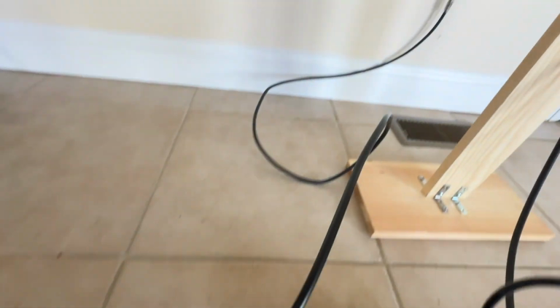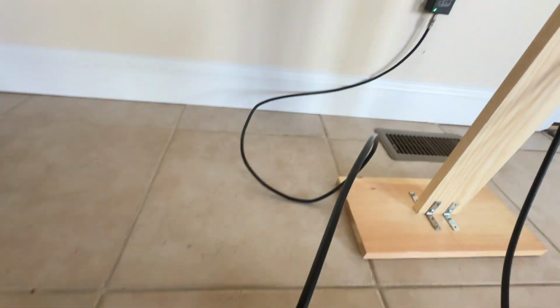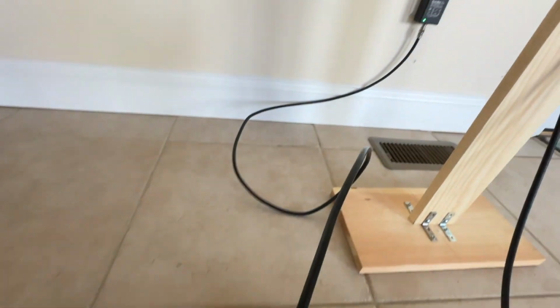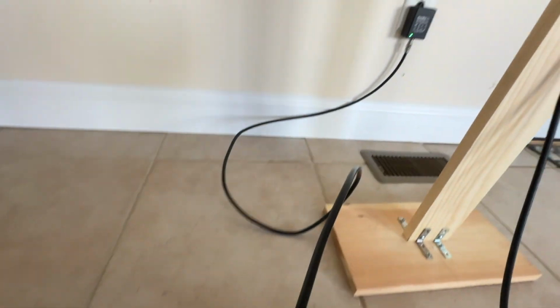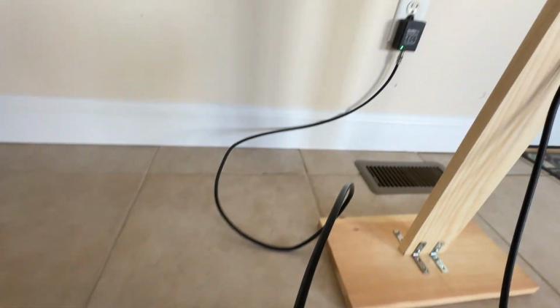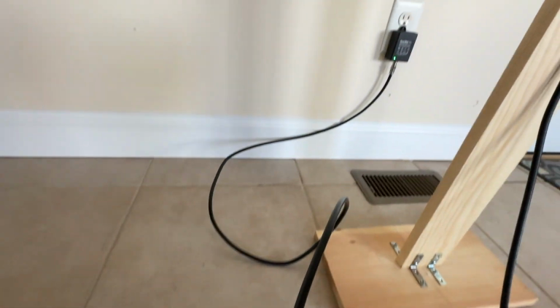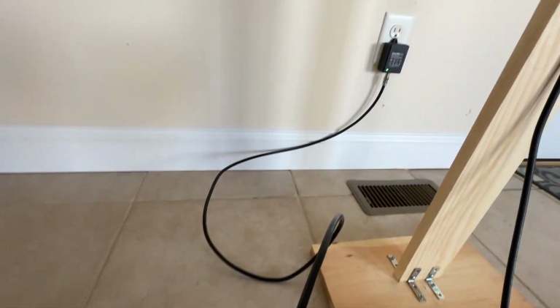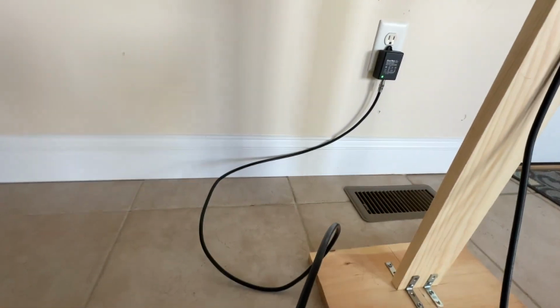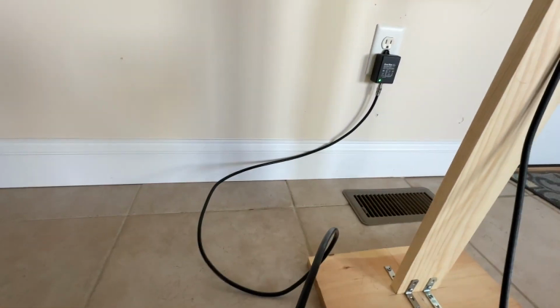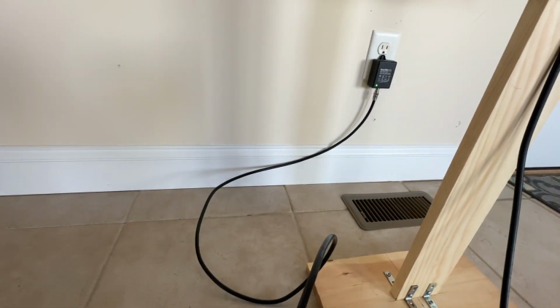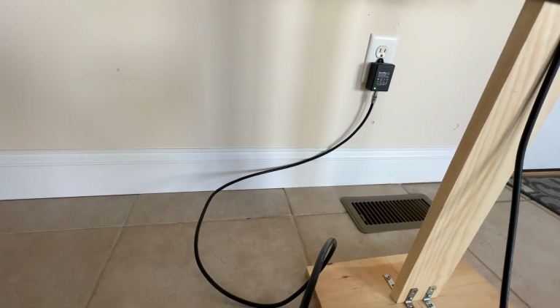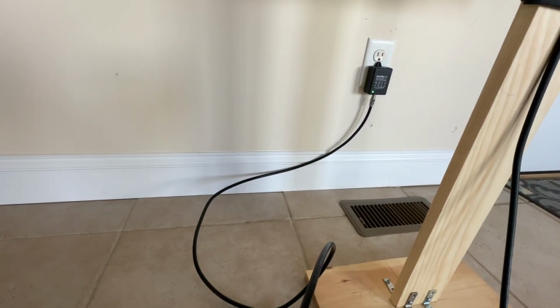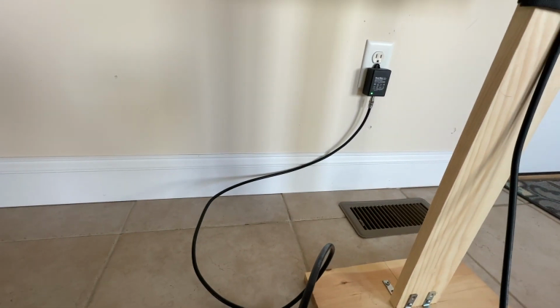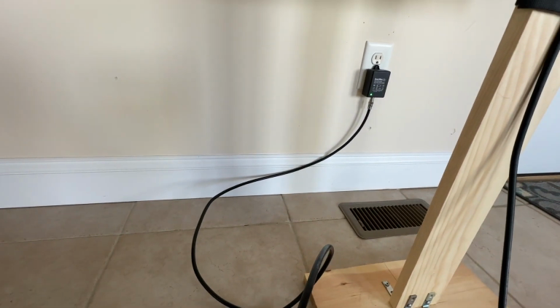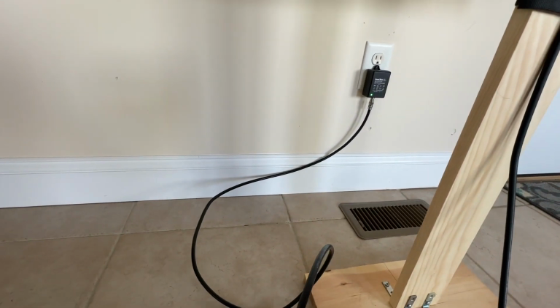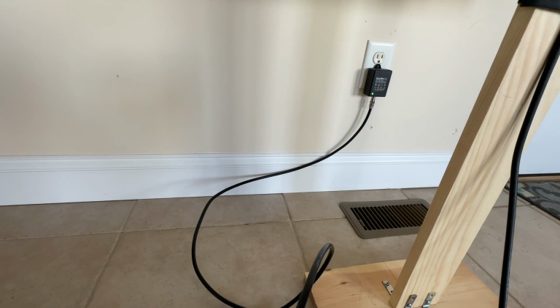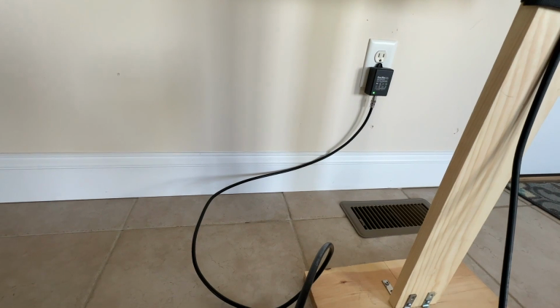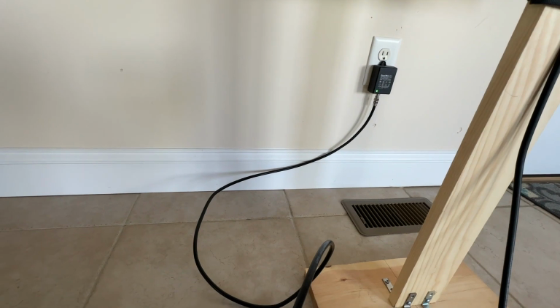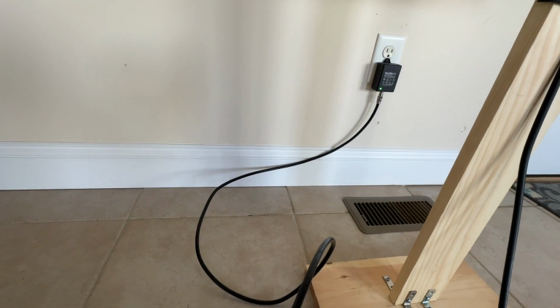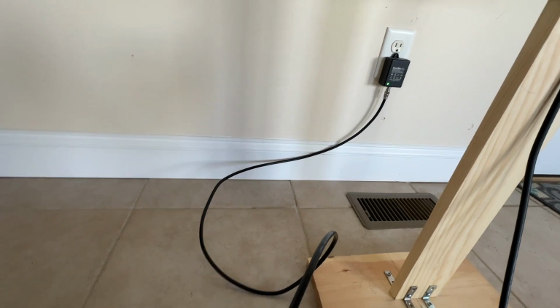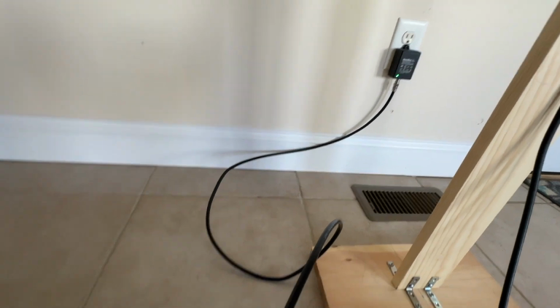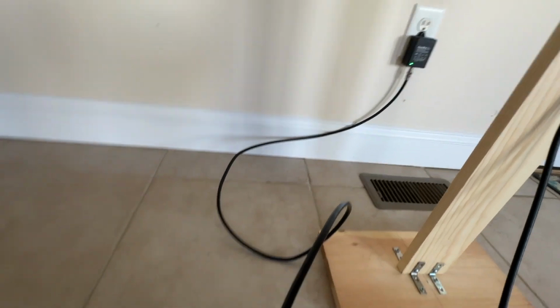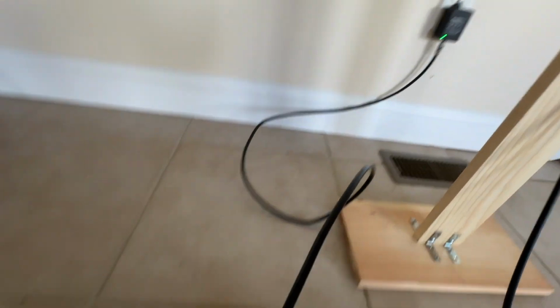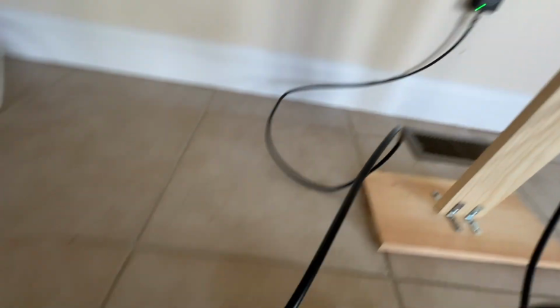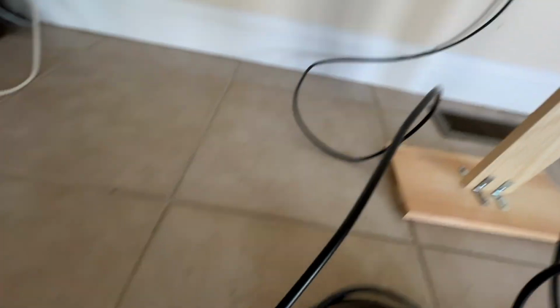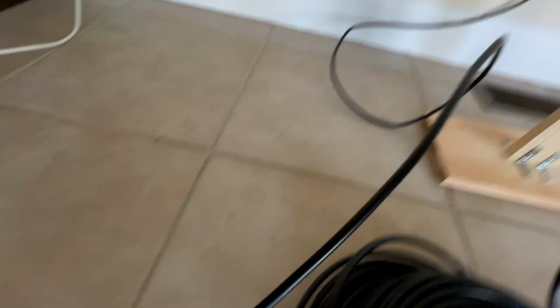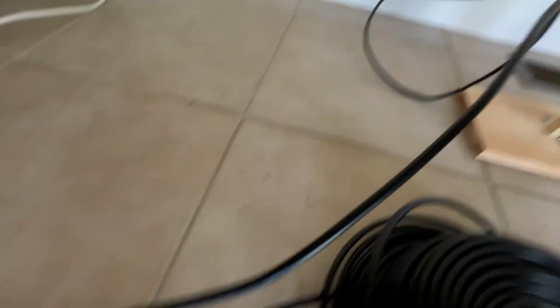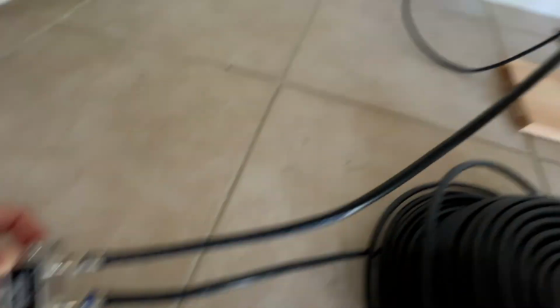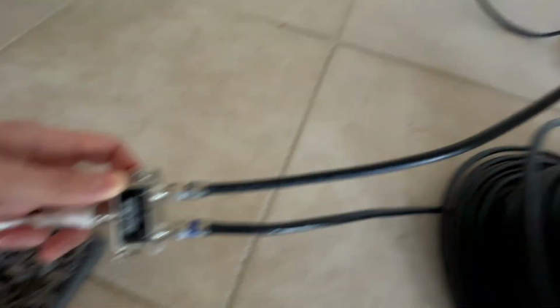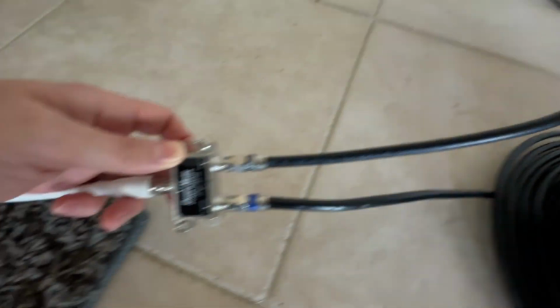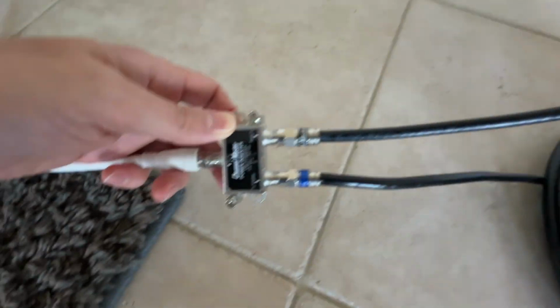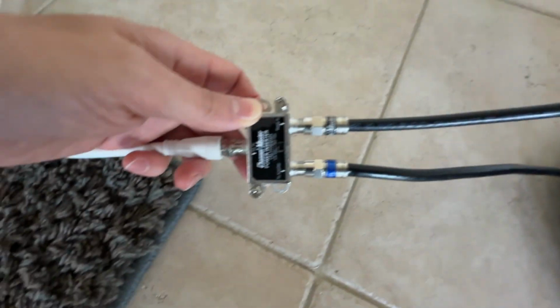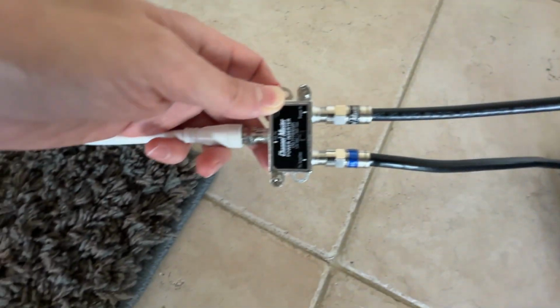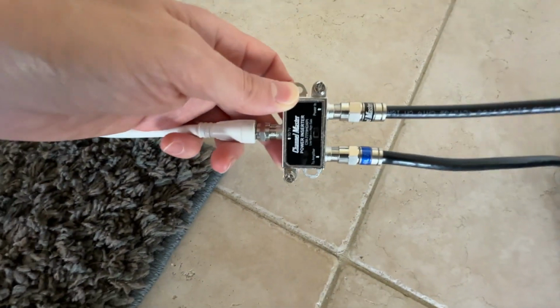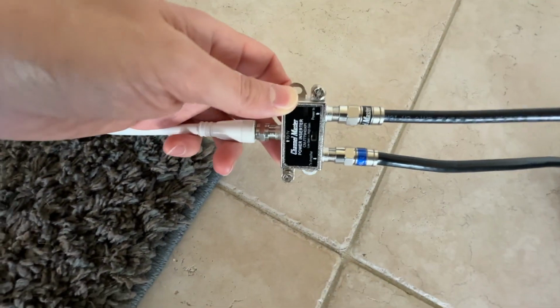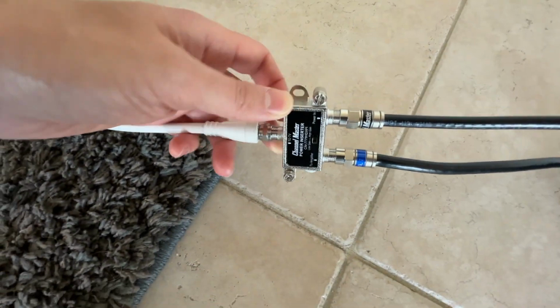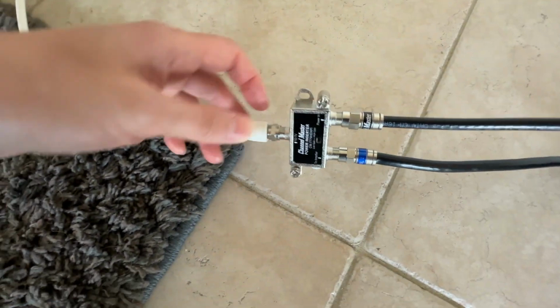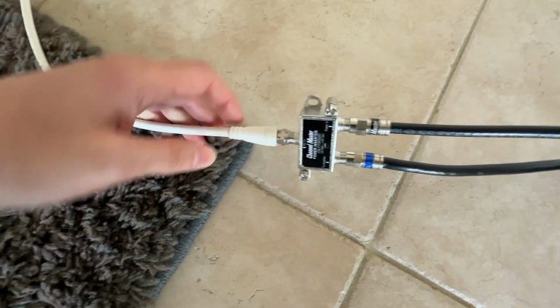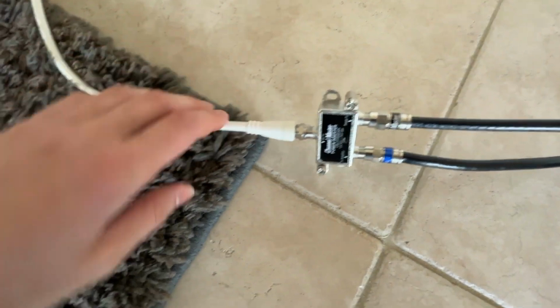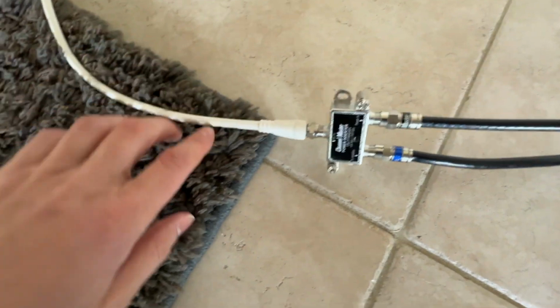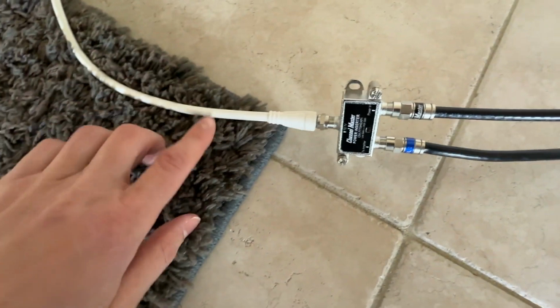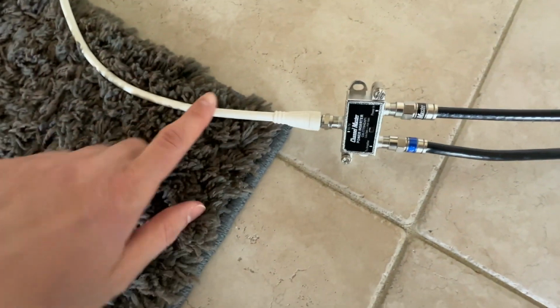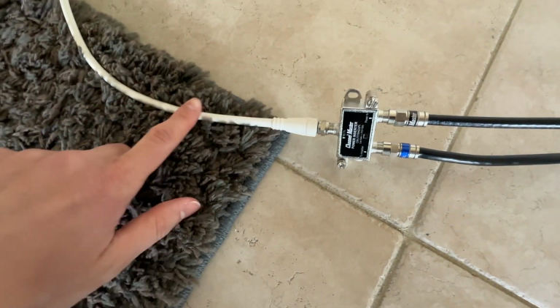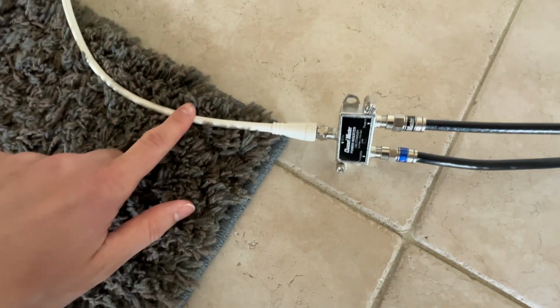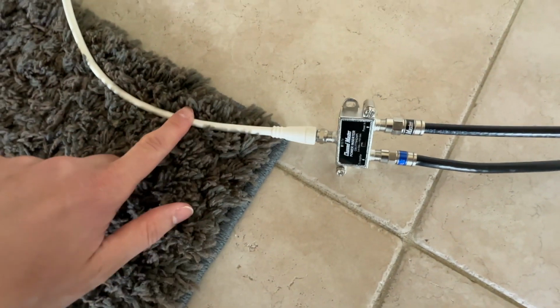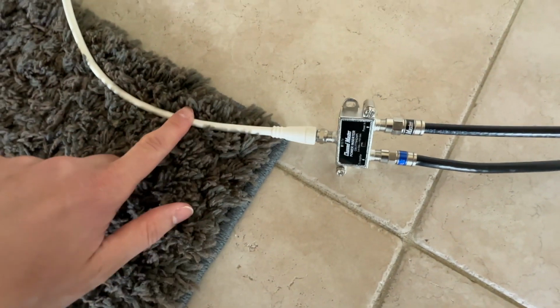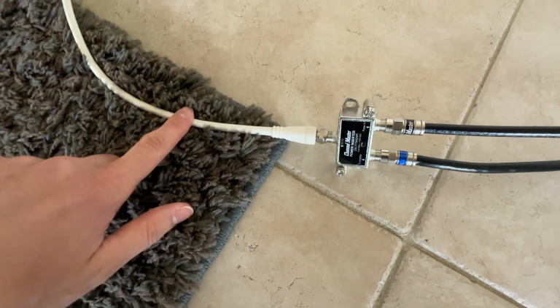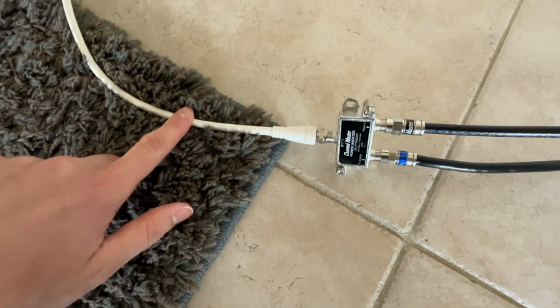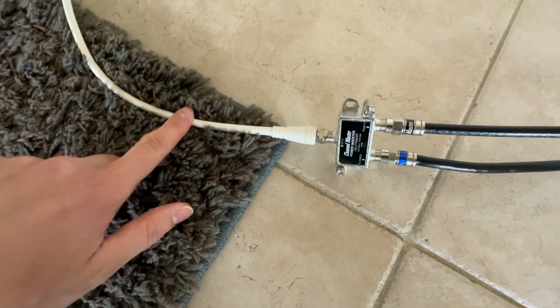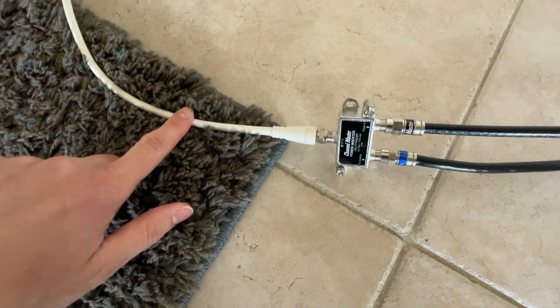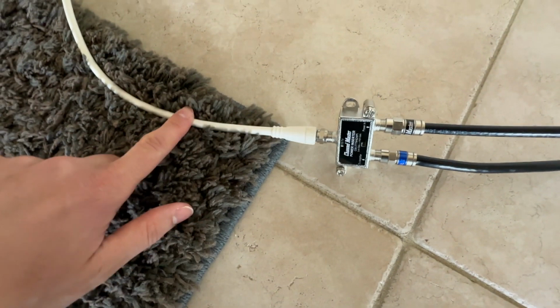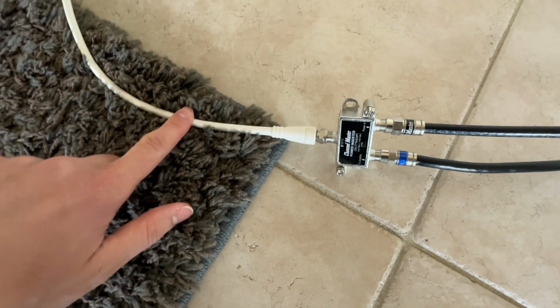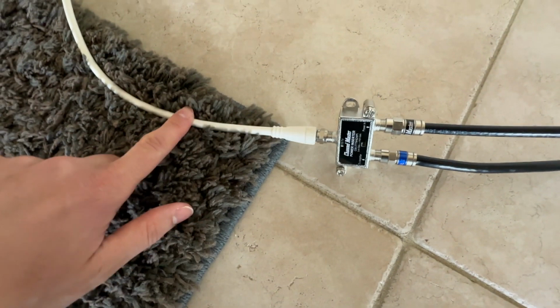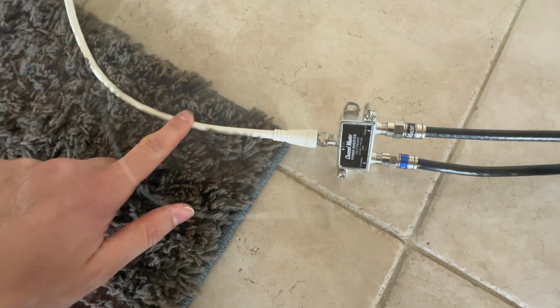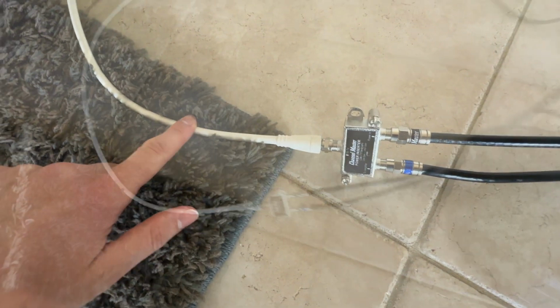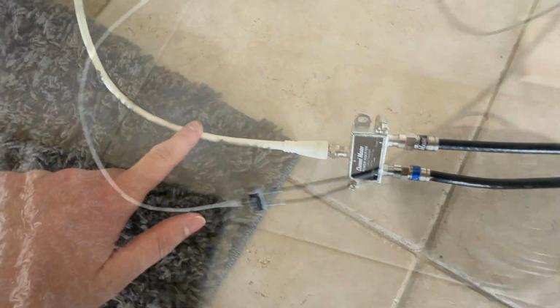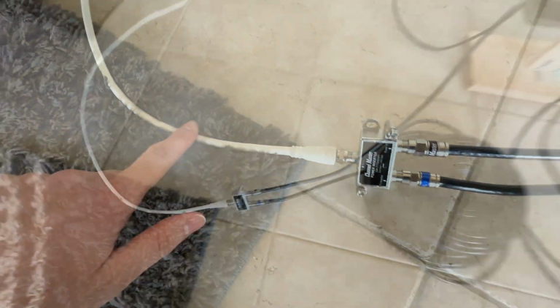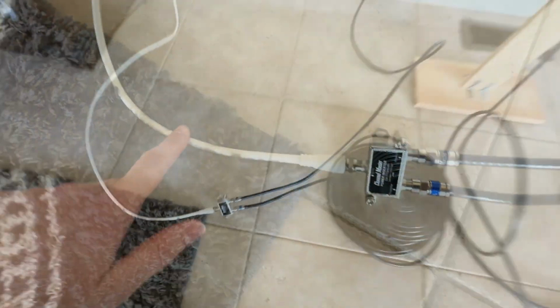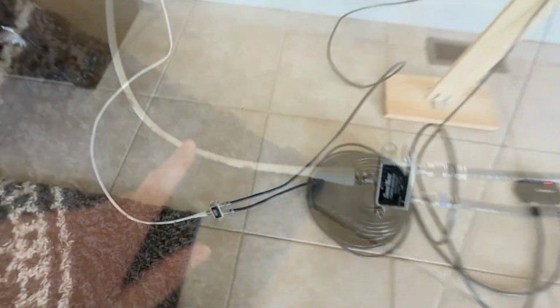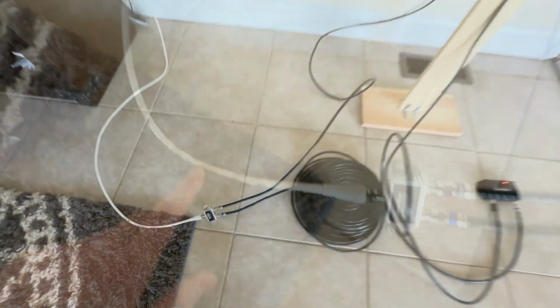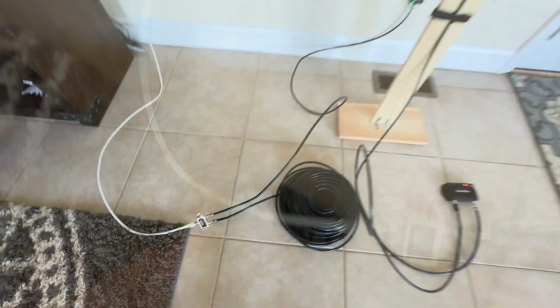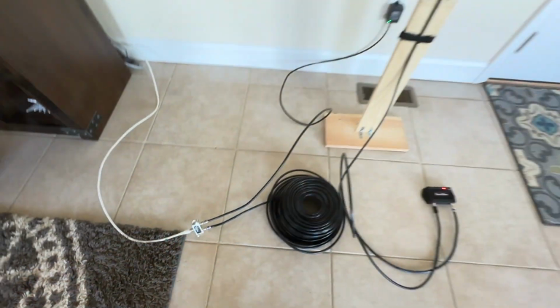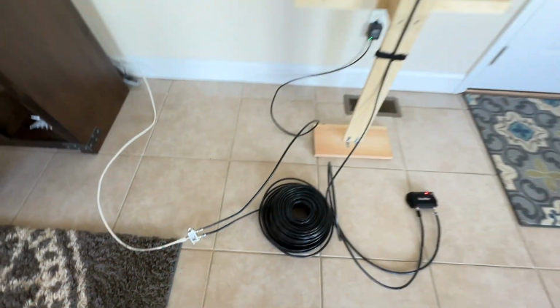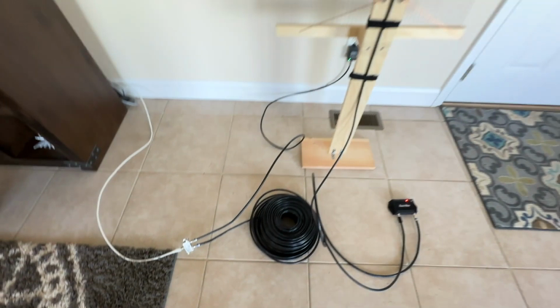You can see the wall adapter that powers everything through the splitter, and the white cable at the bottom is your output that goes to the TV tuner.